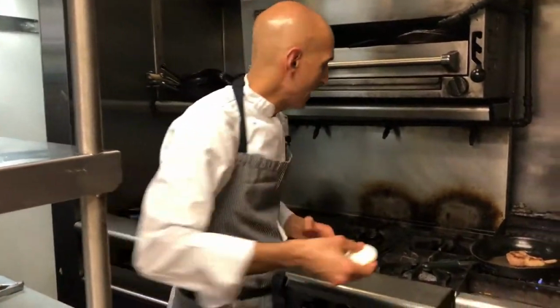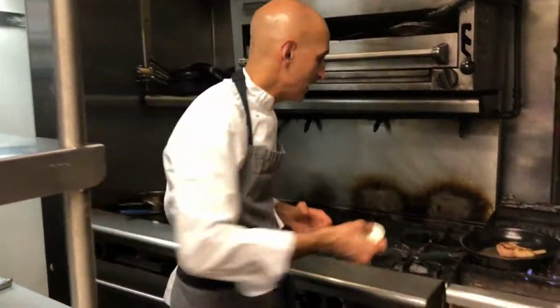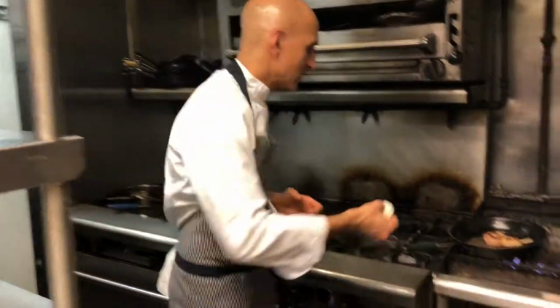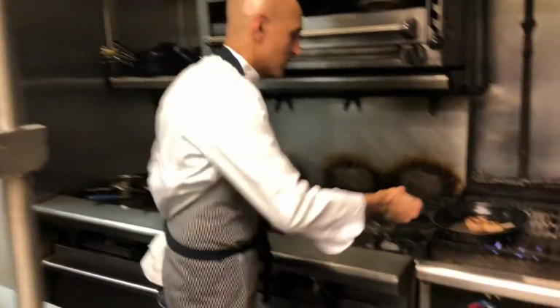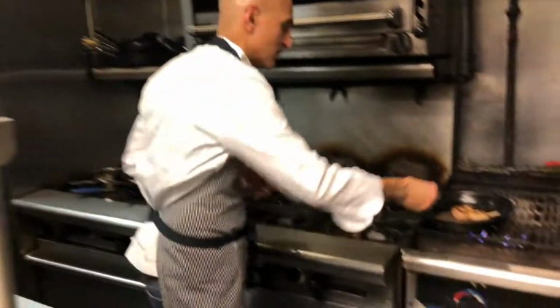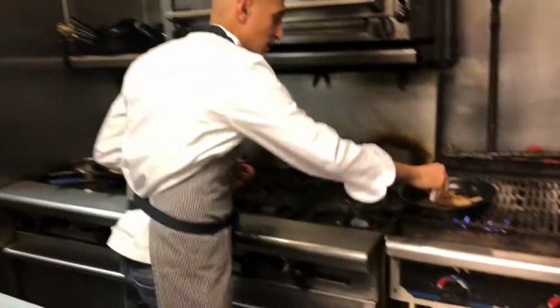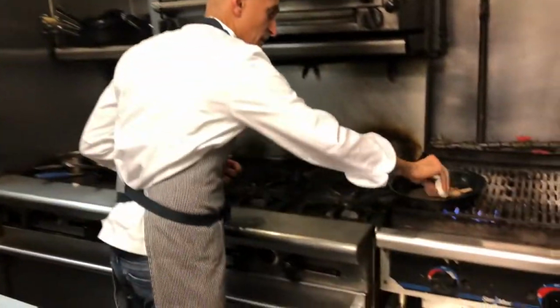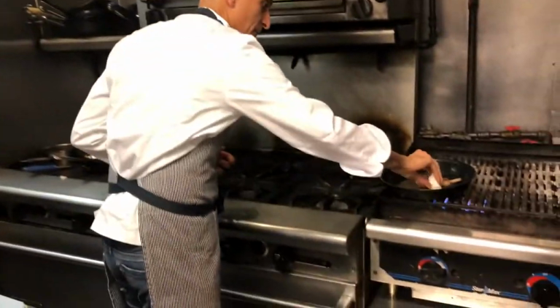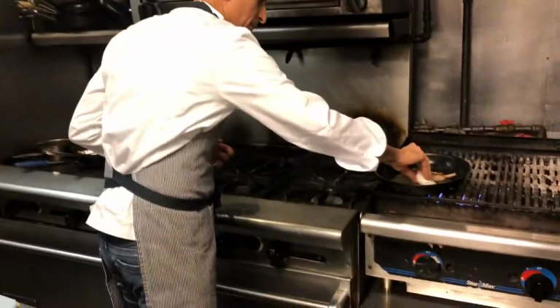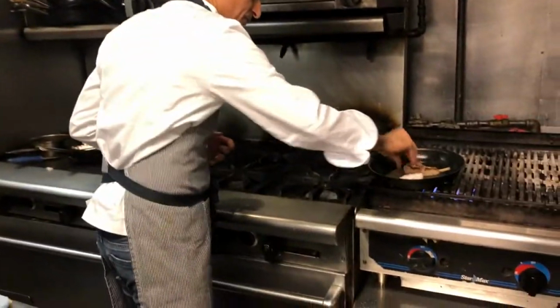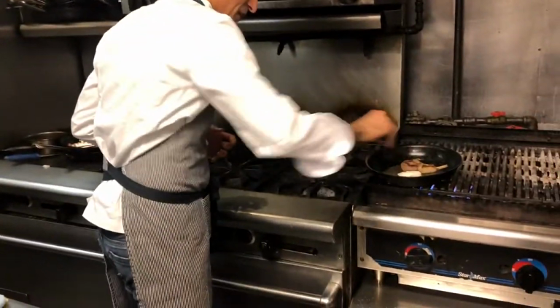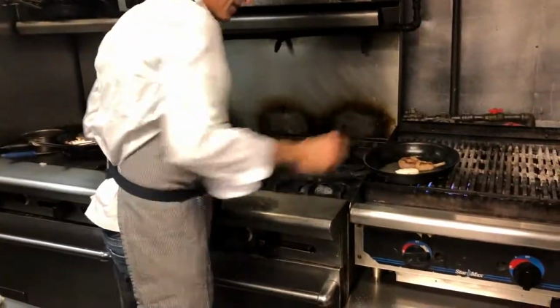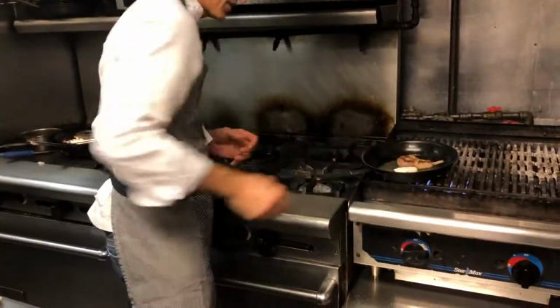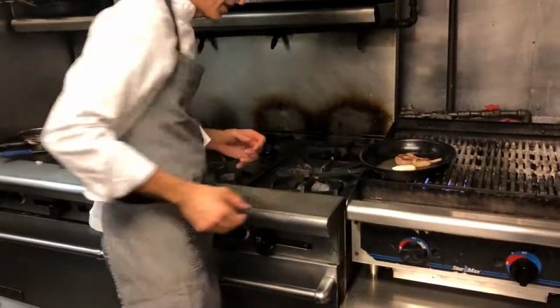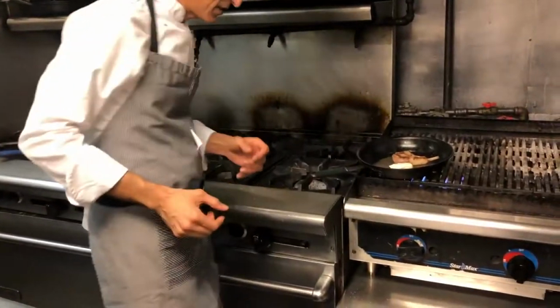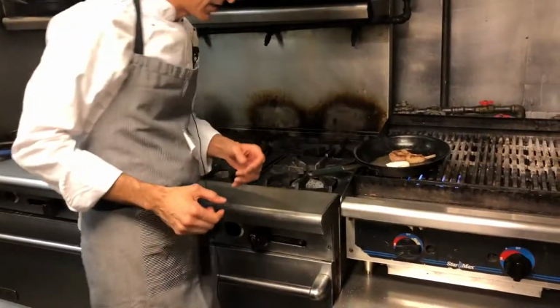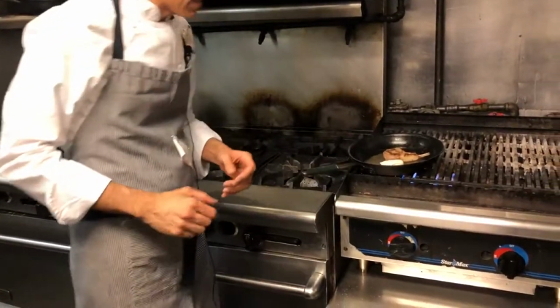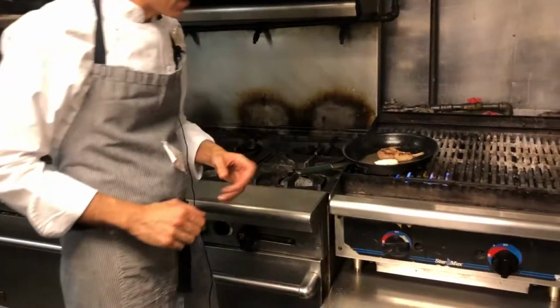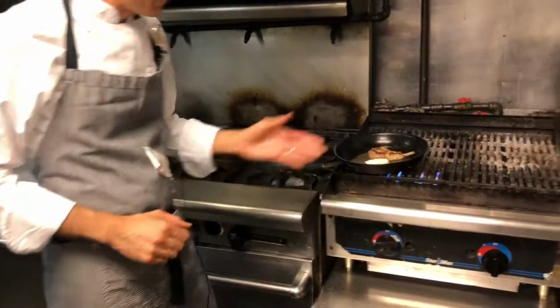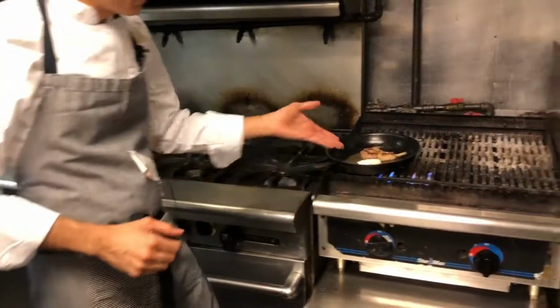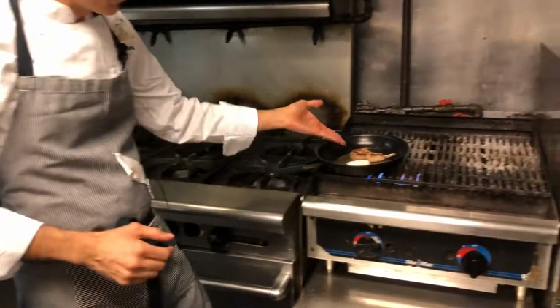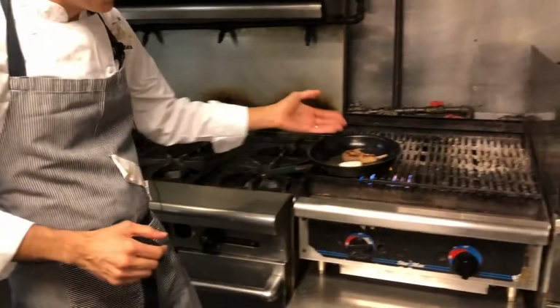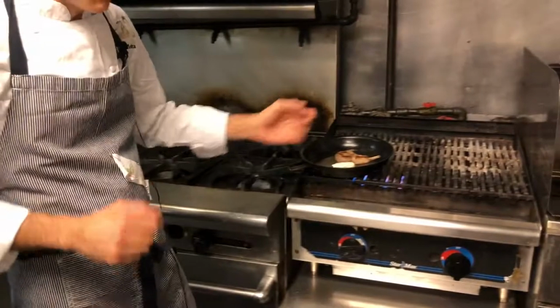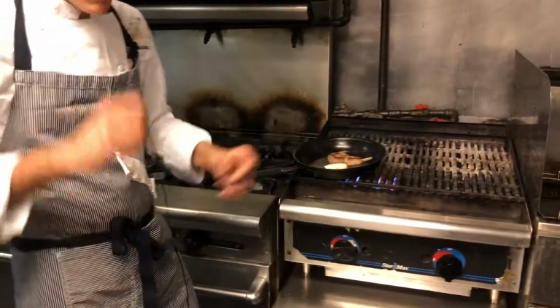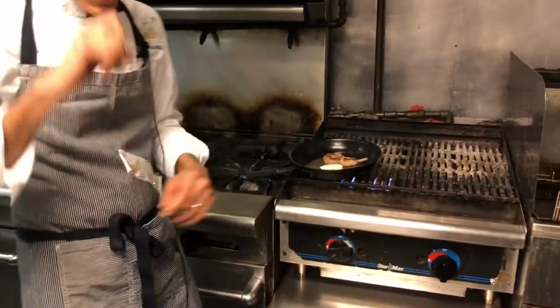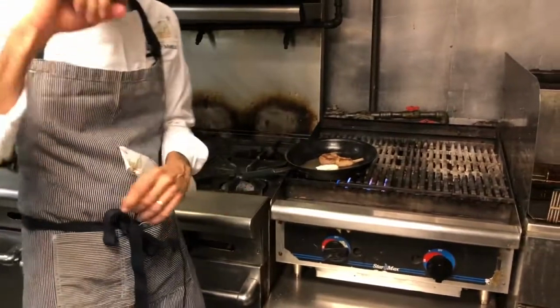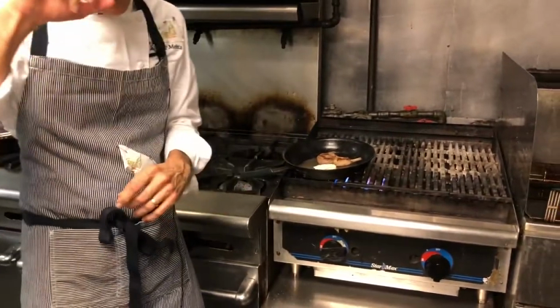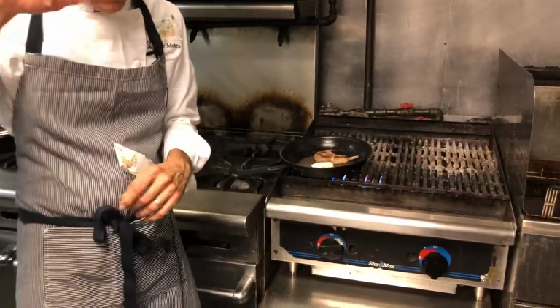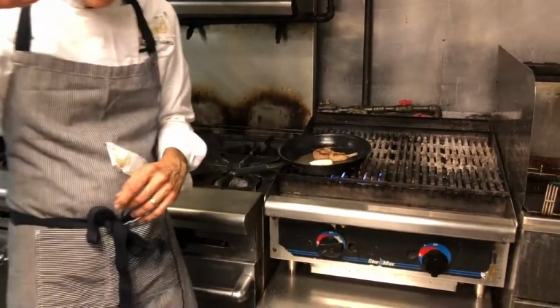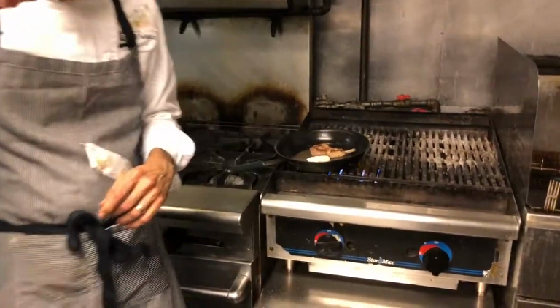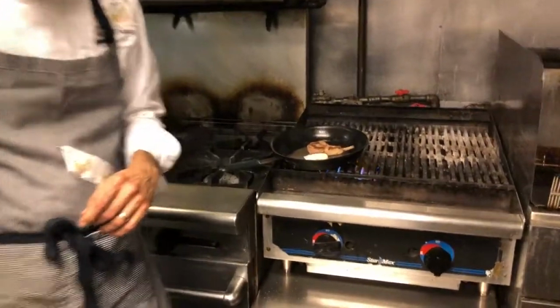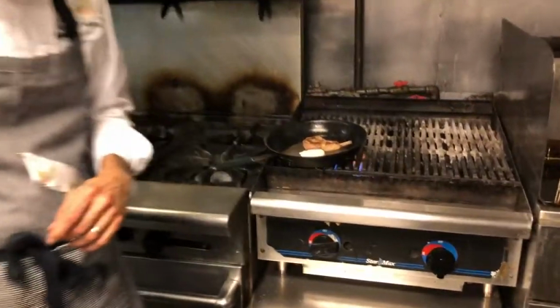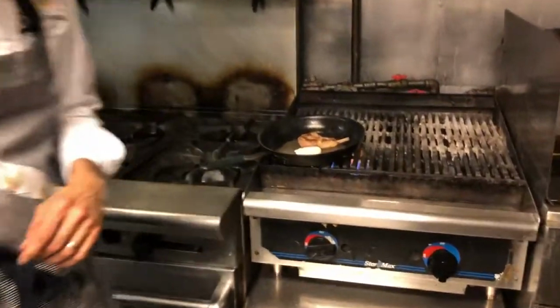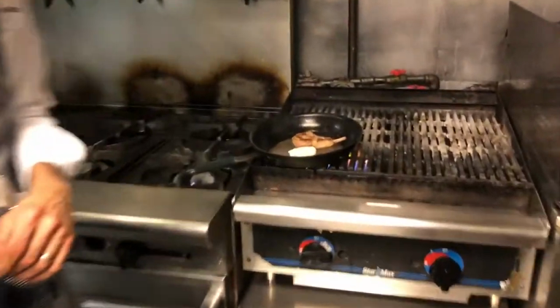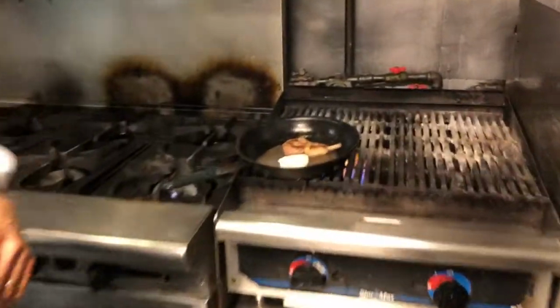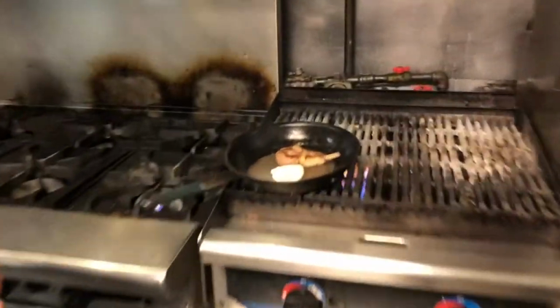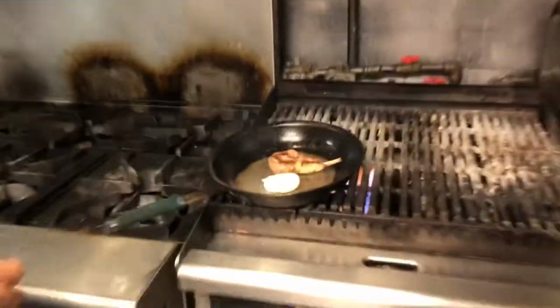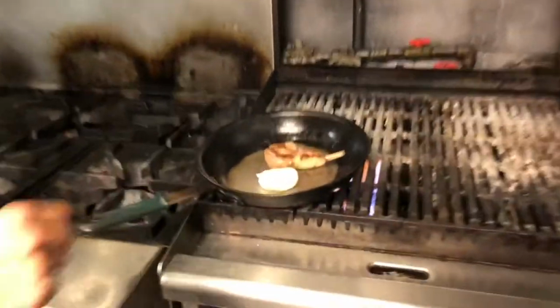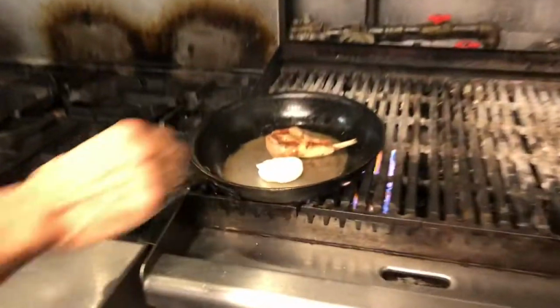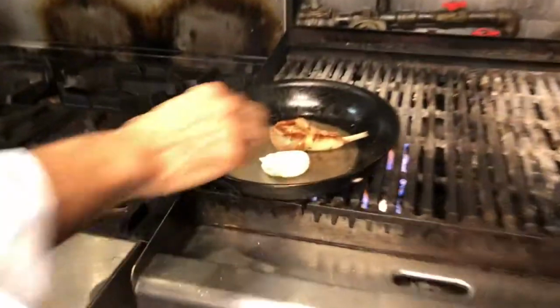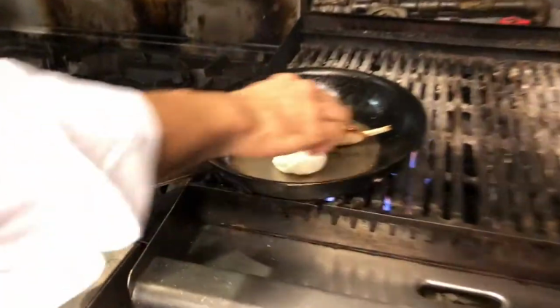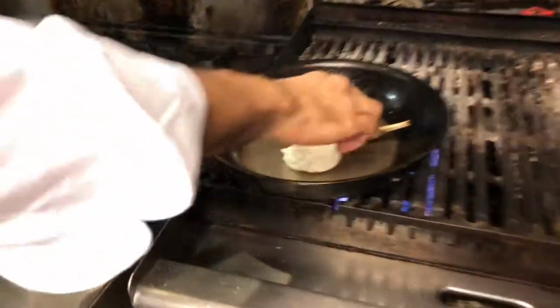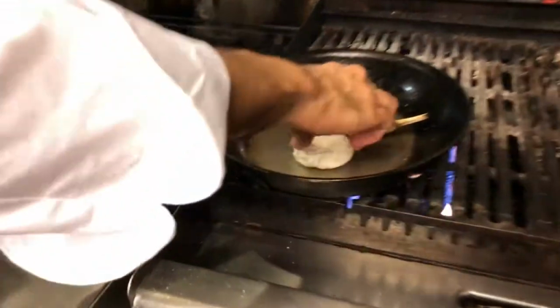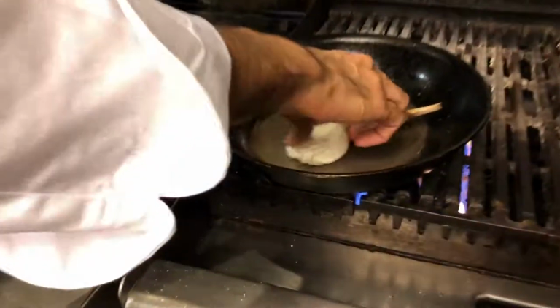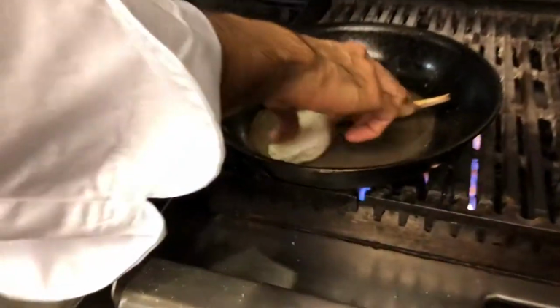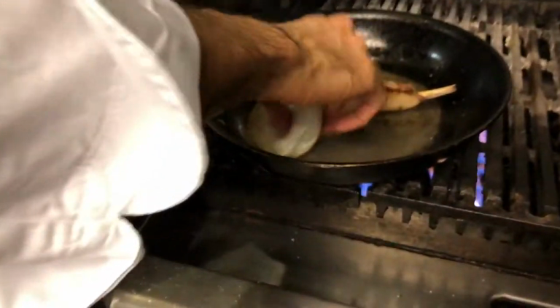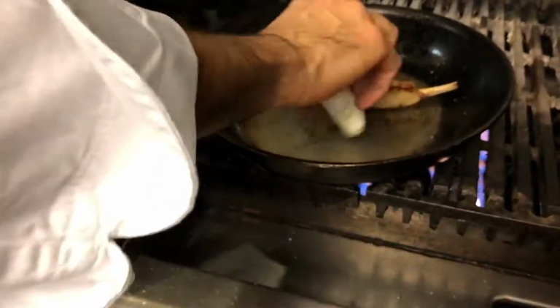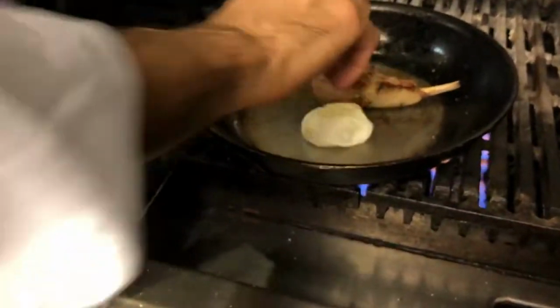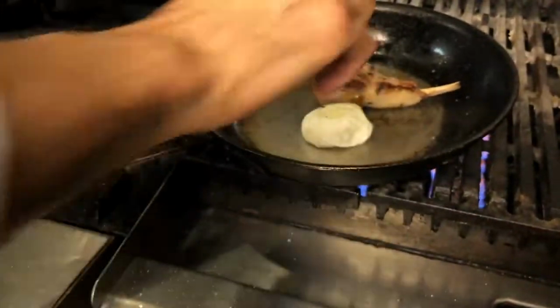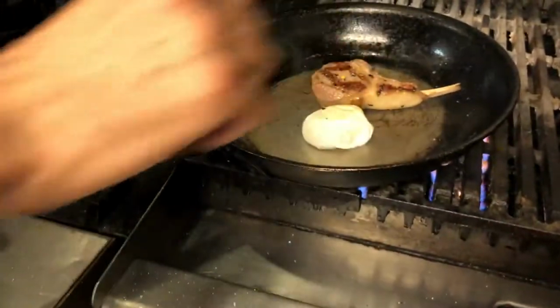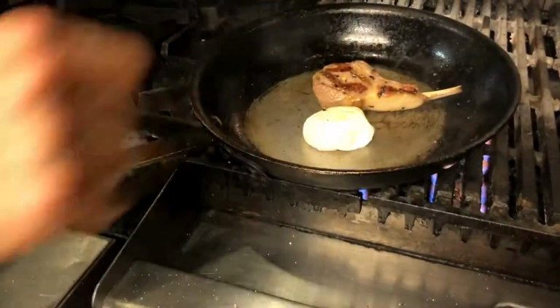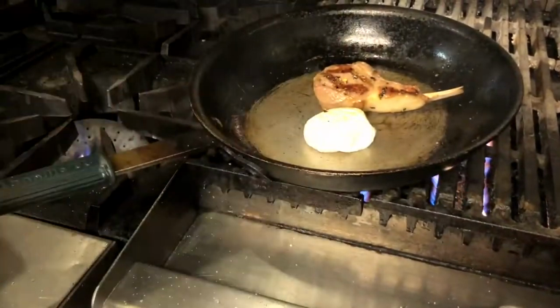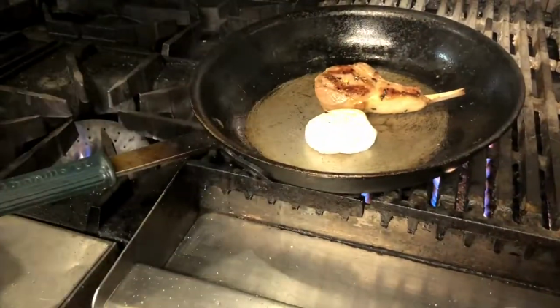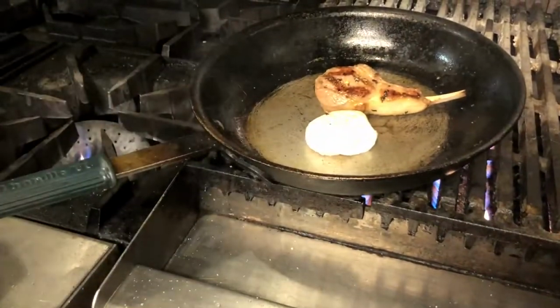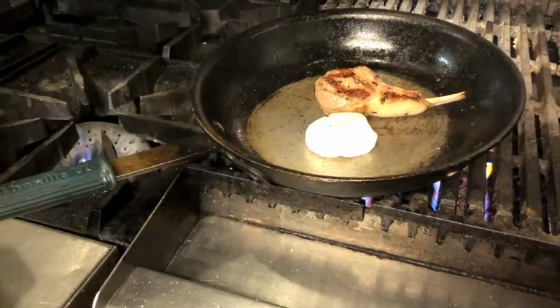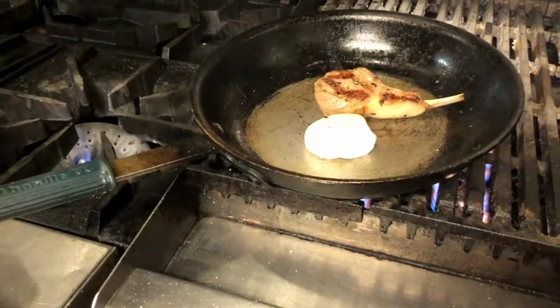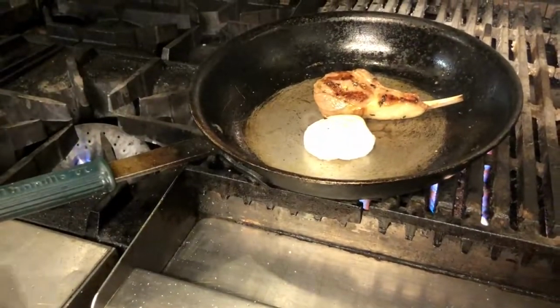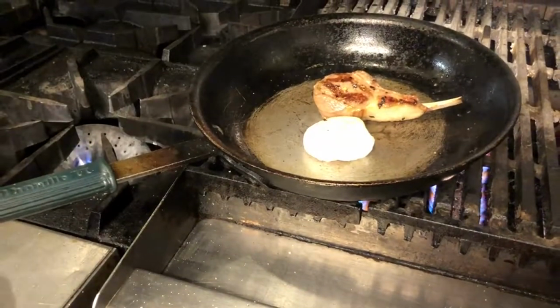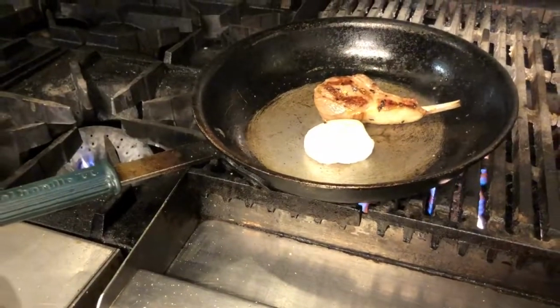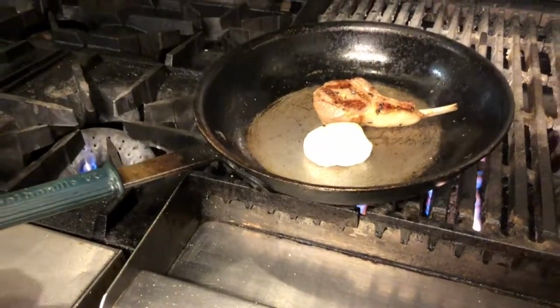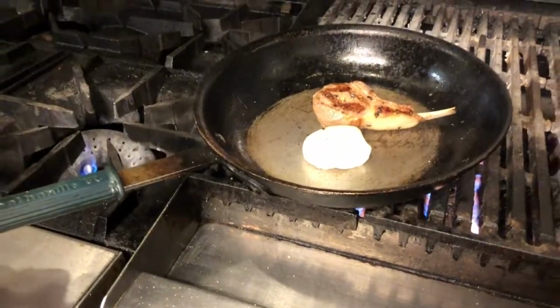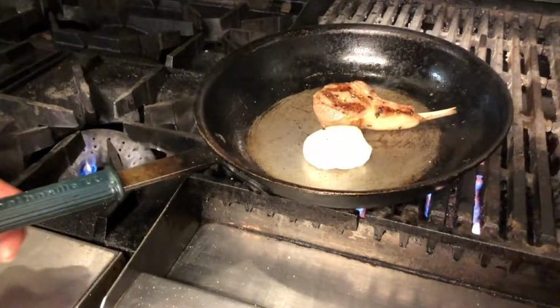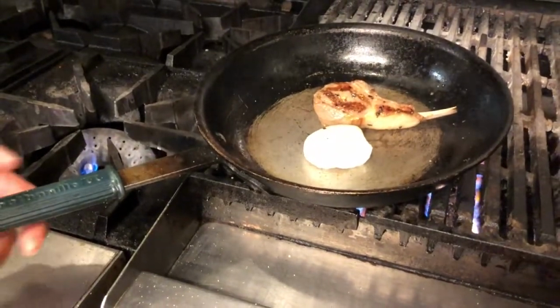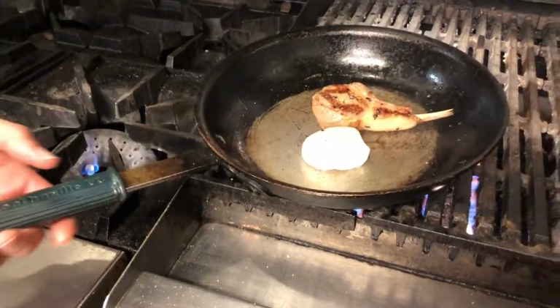Traditionally this would go back into the oven, crisp it up, and then pour it out. We love our eggs, so we've got a poached egg and we're just heating it up one more time.